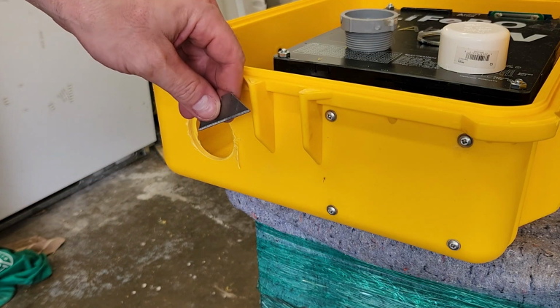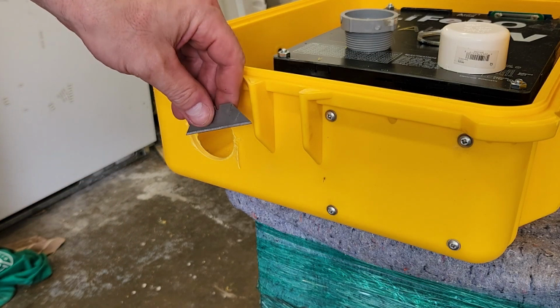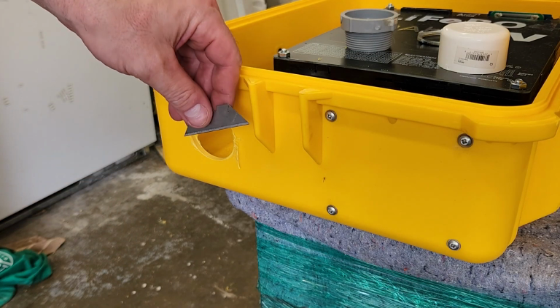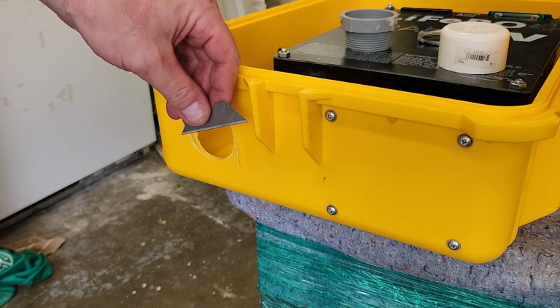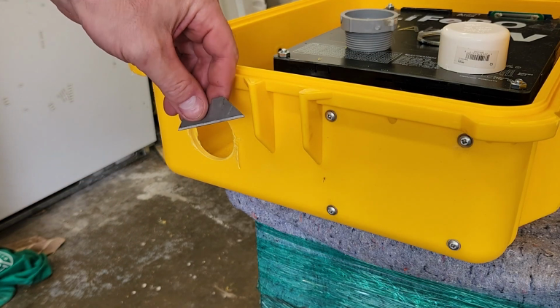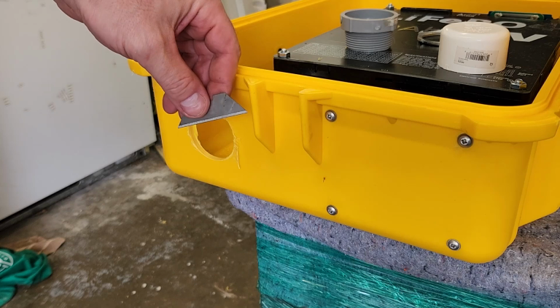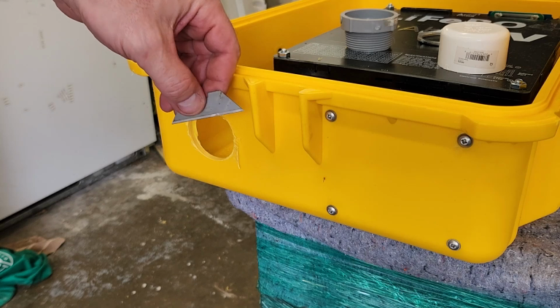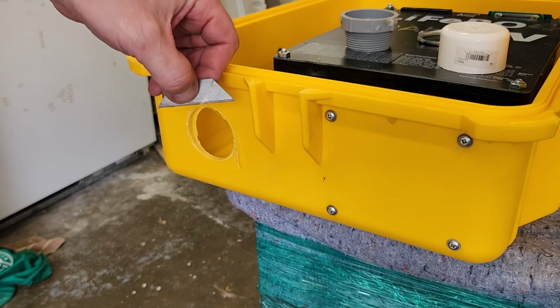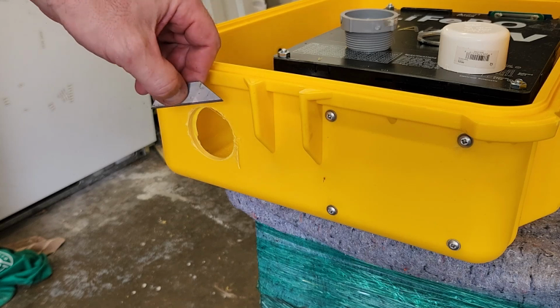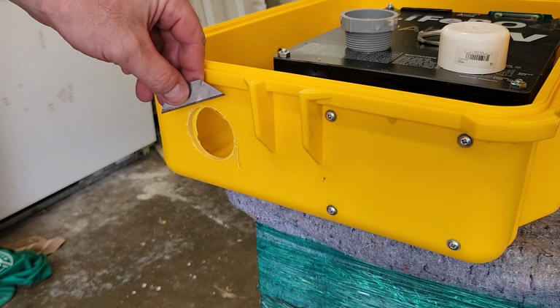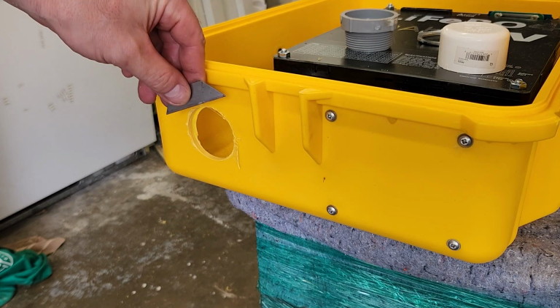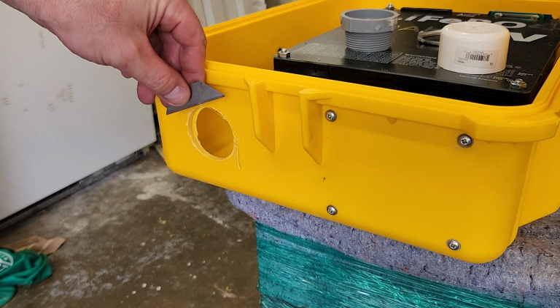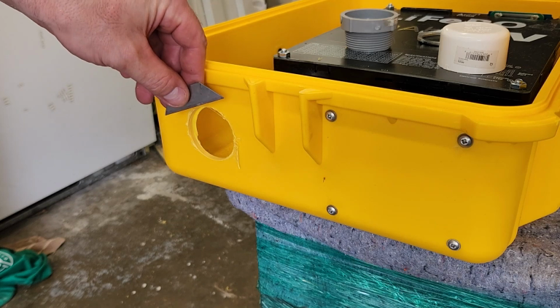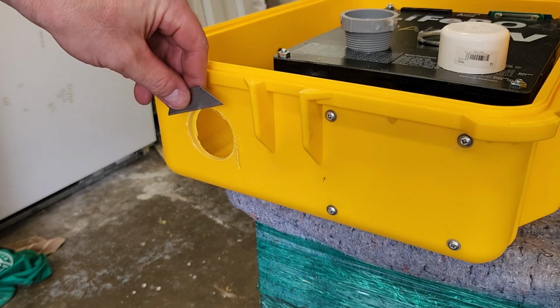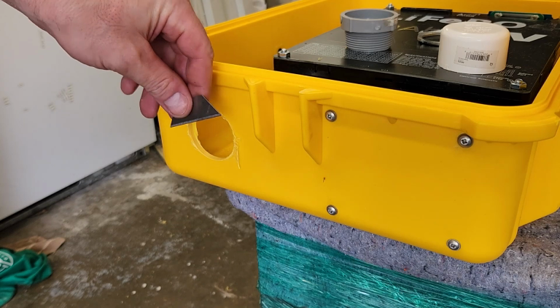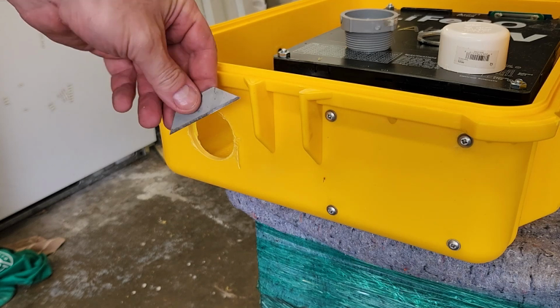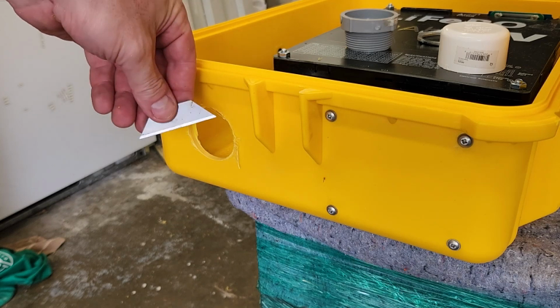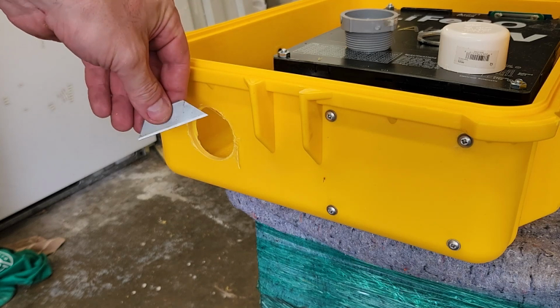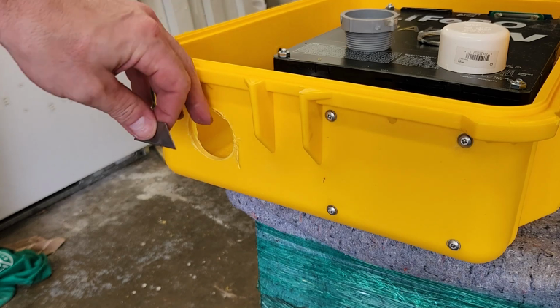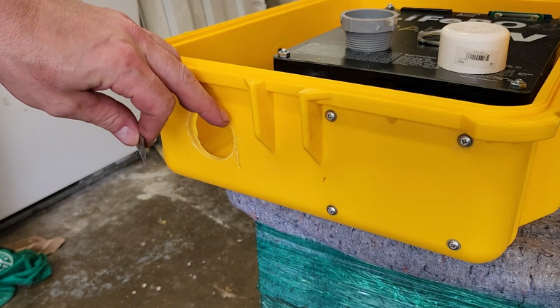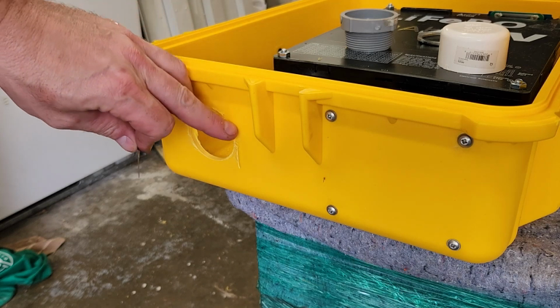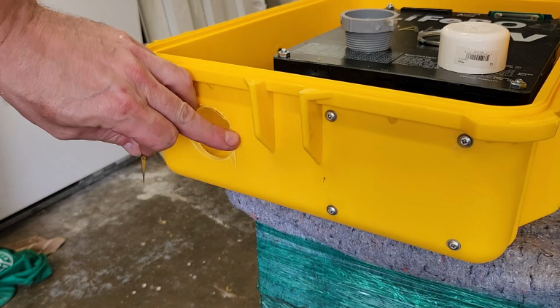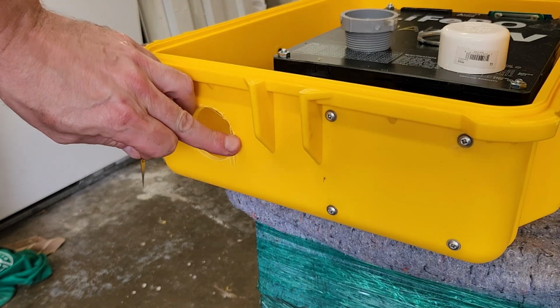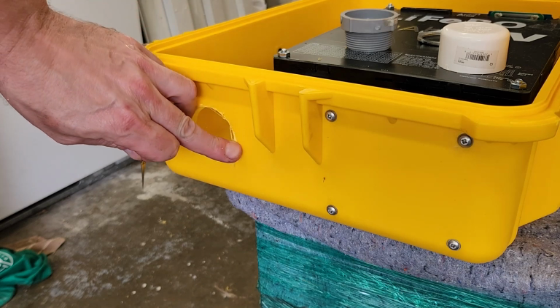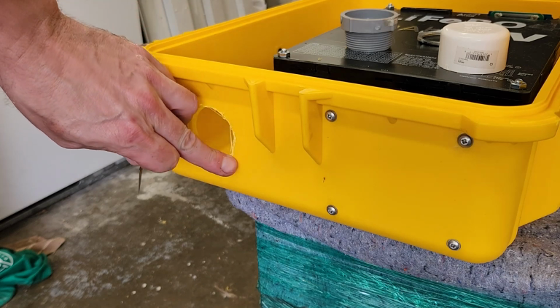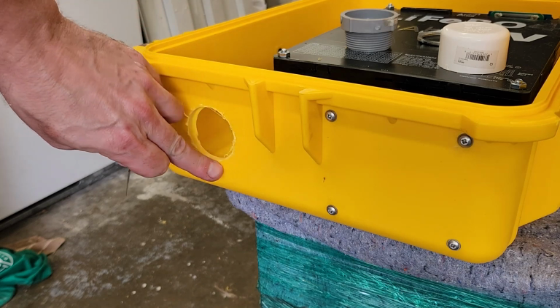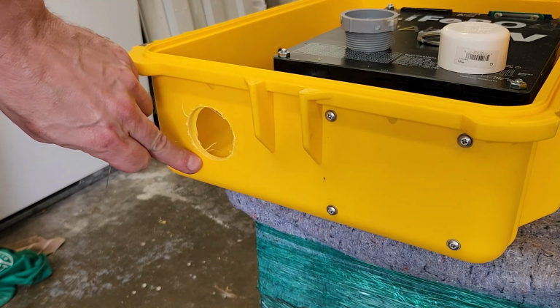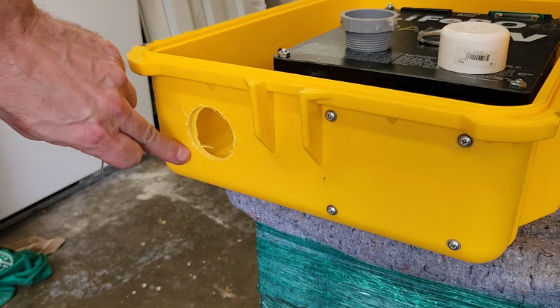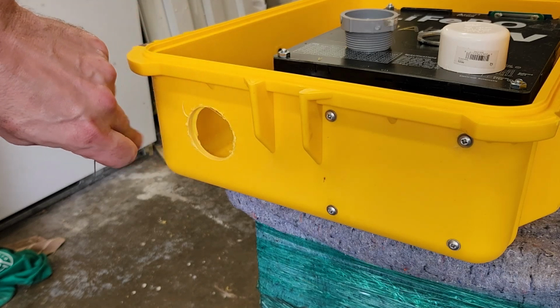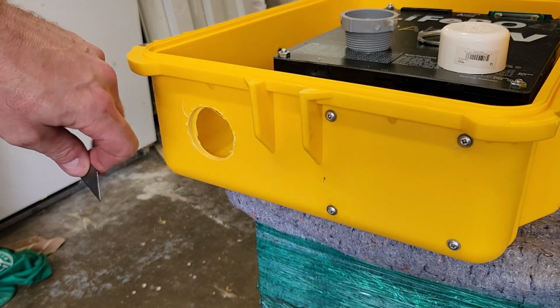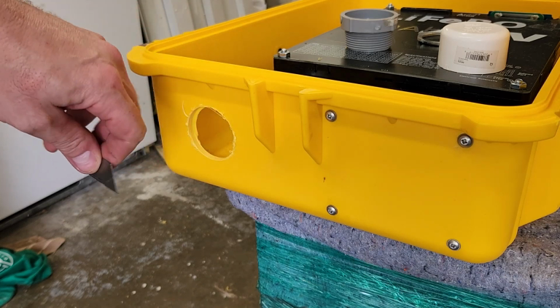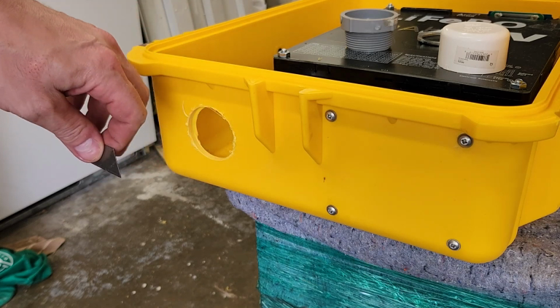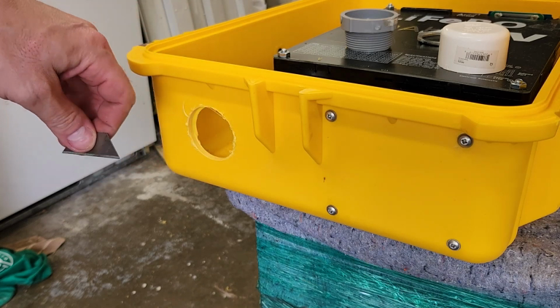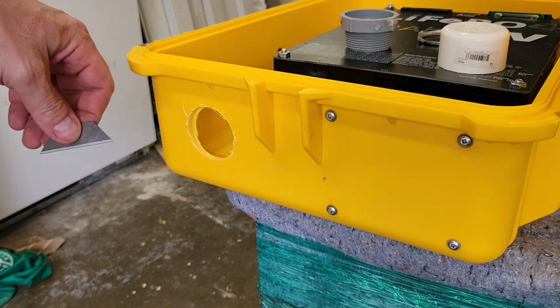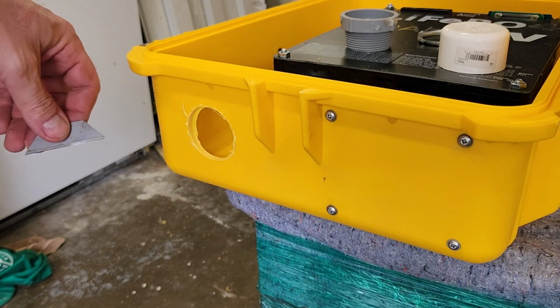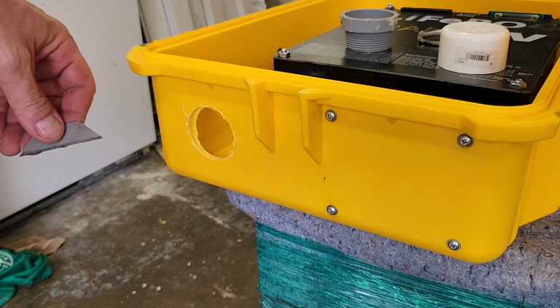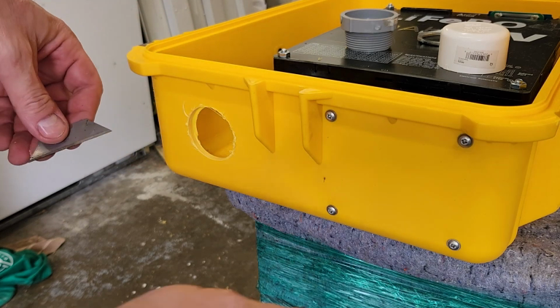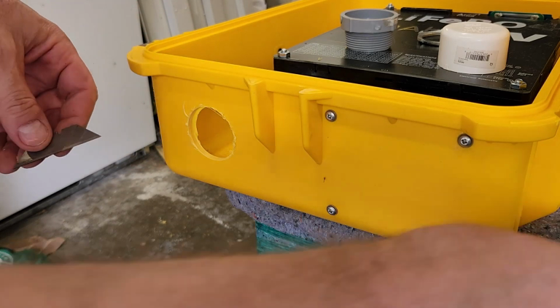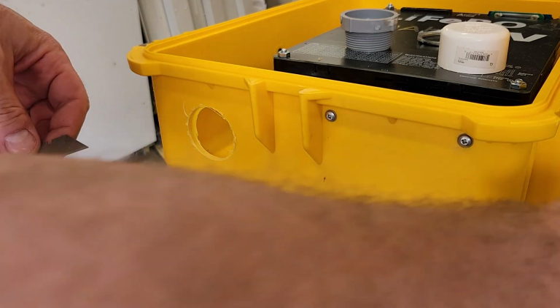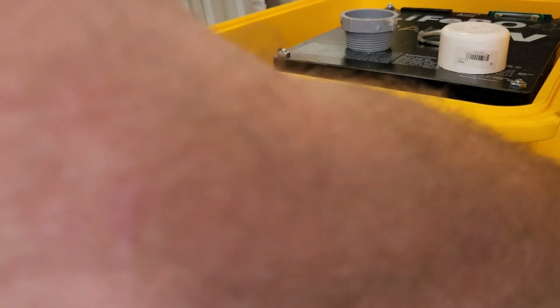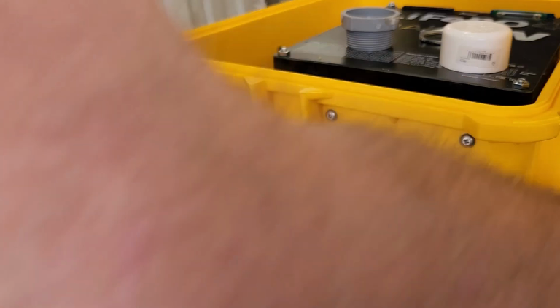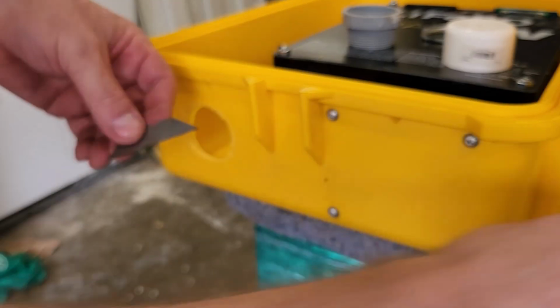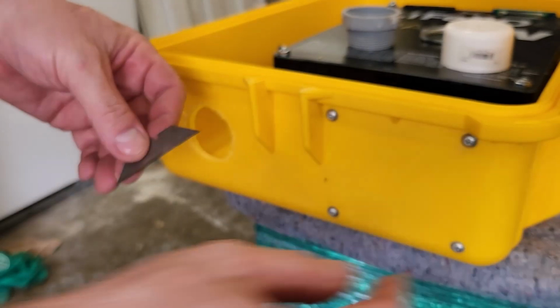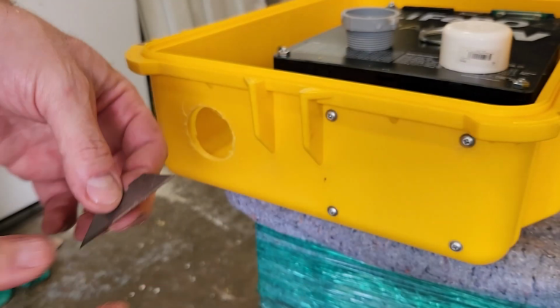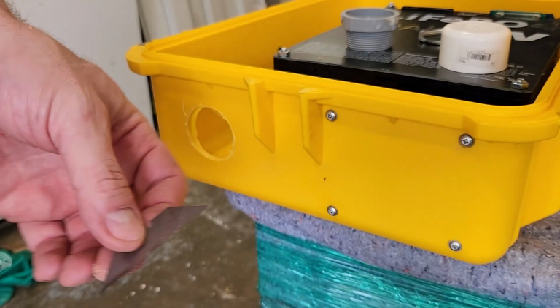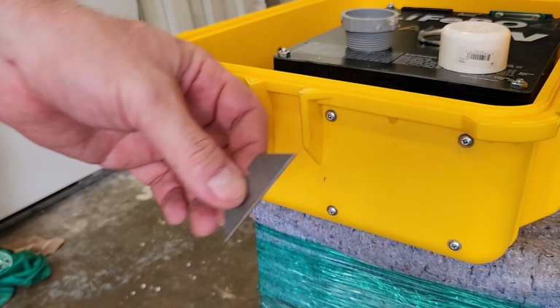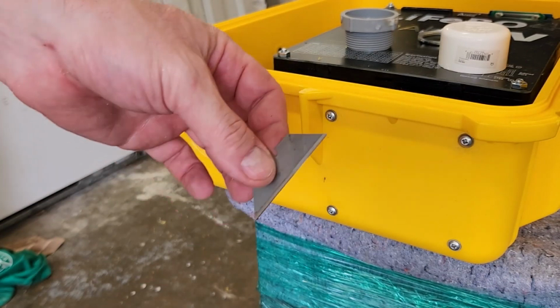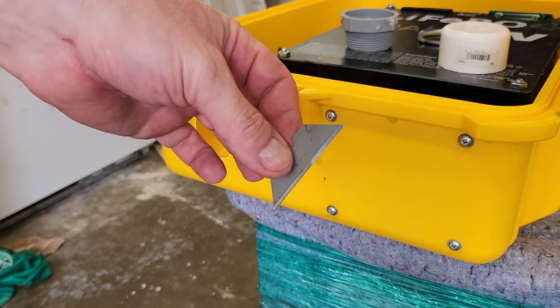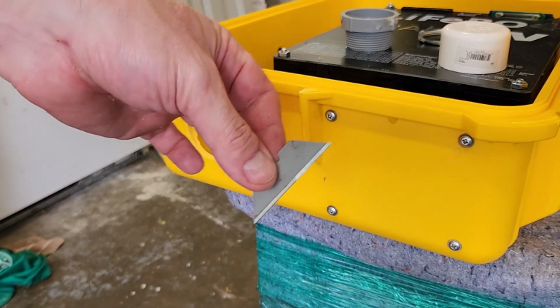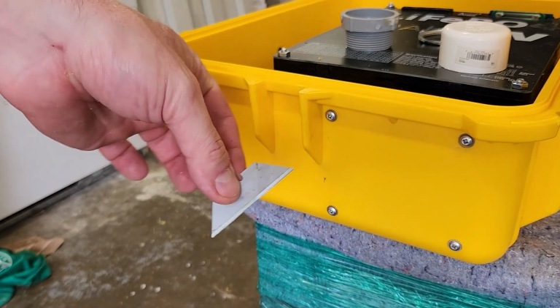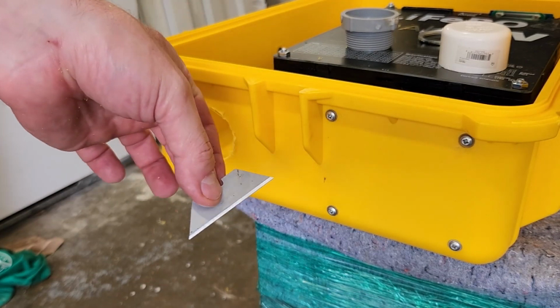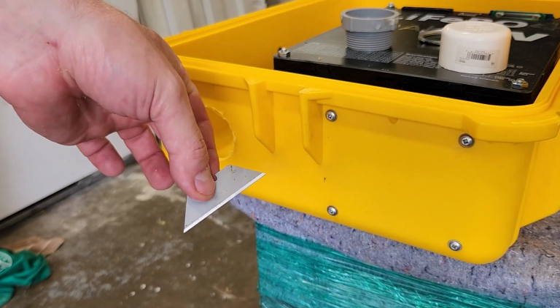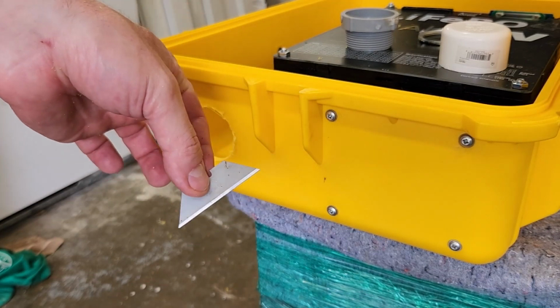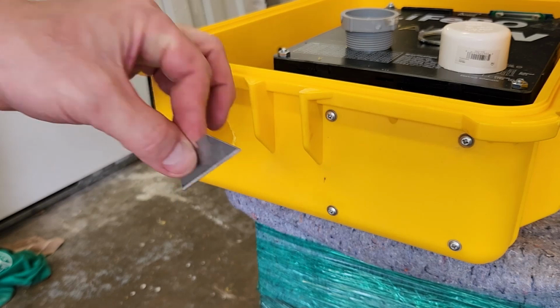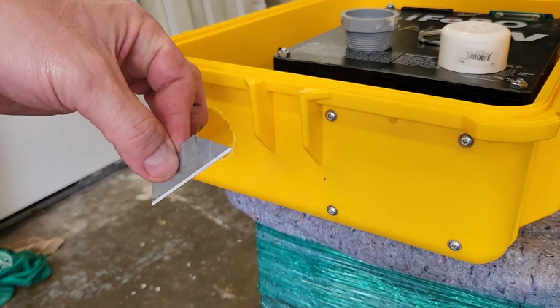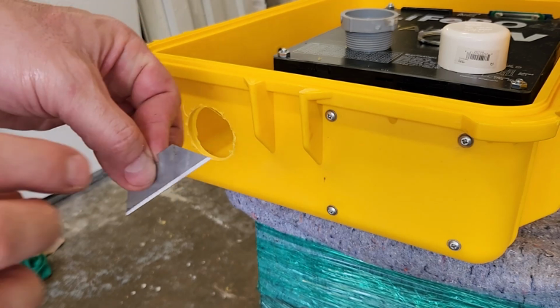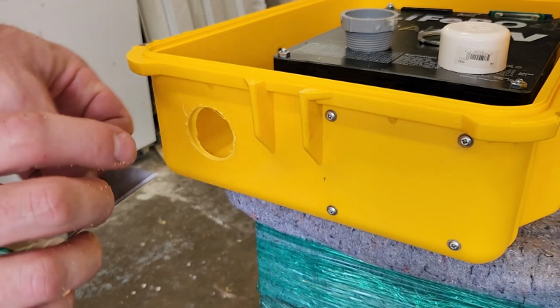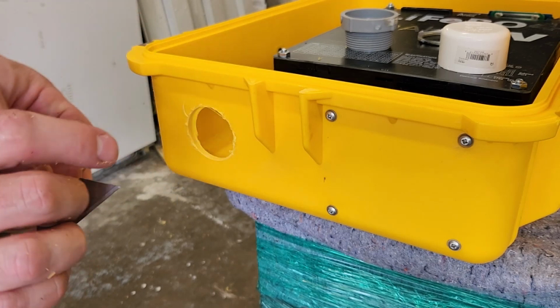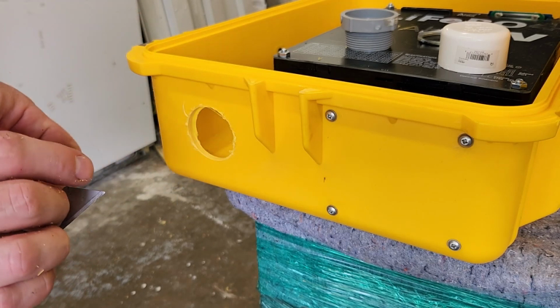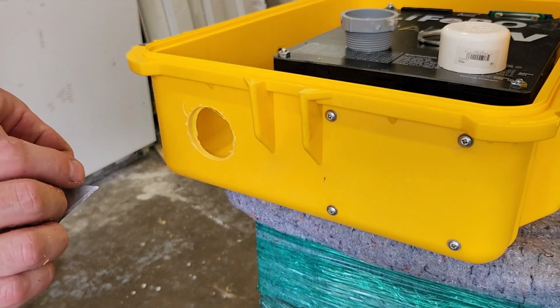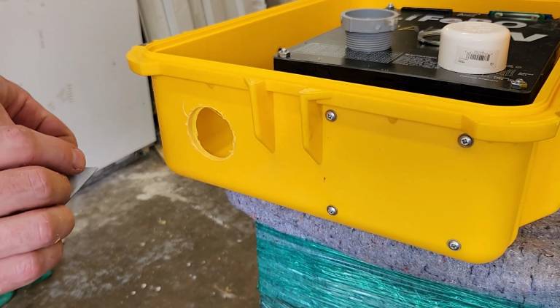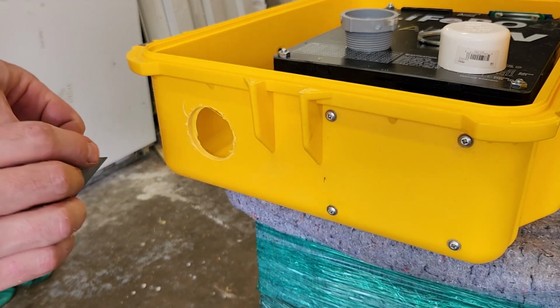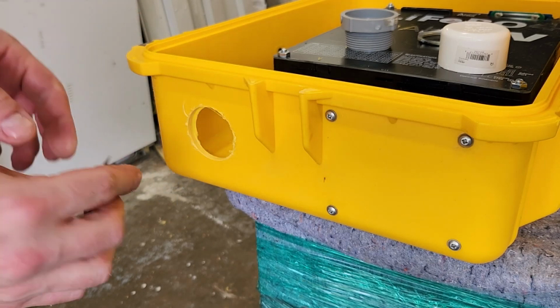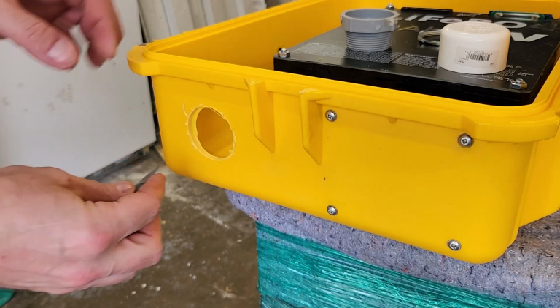And you'll want to of course clean up the edges a little bit. I just scrape with a utility blade.